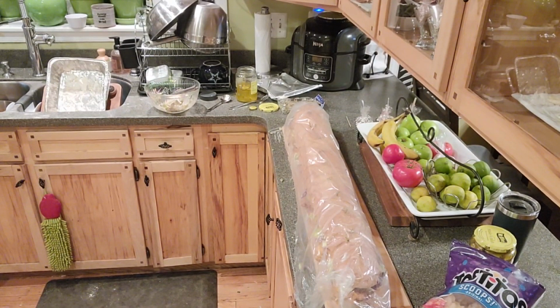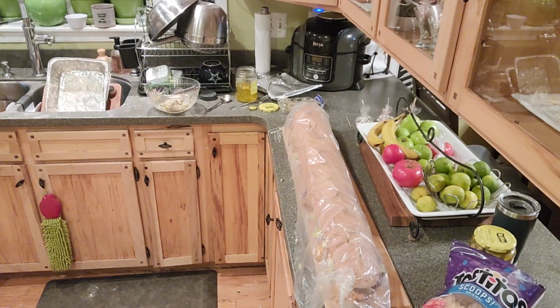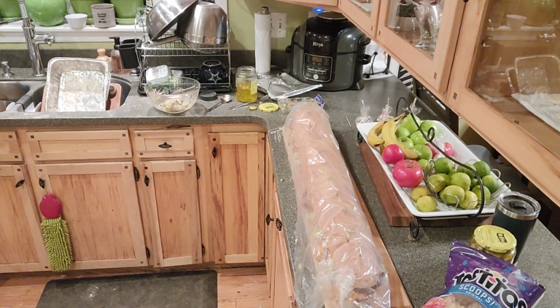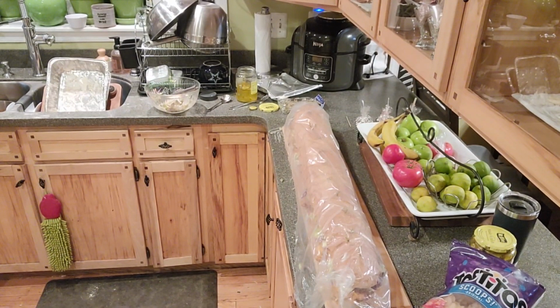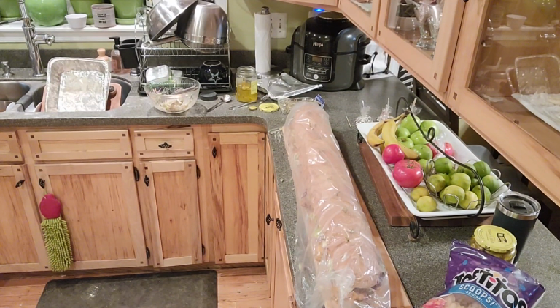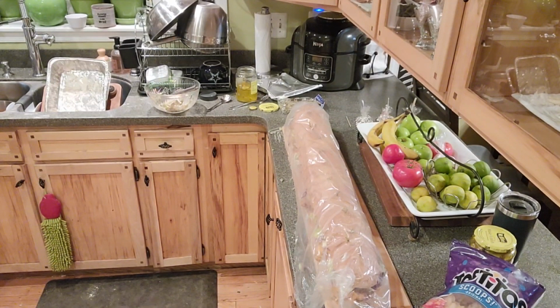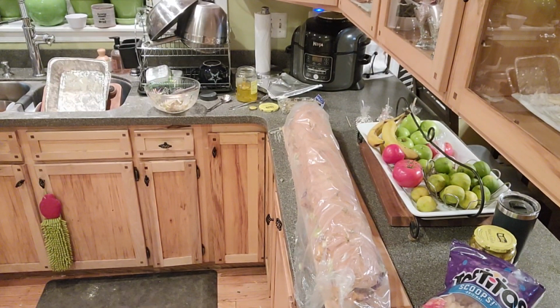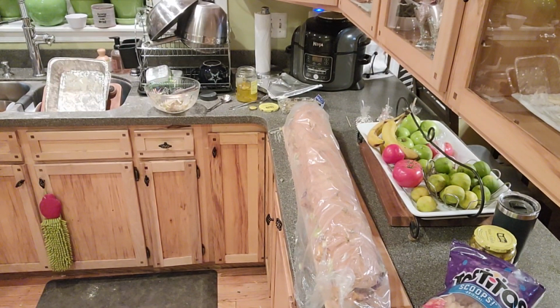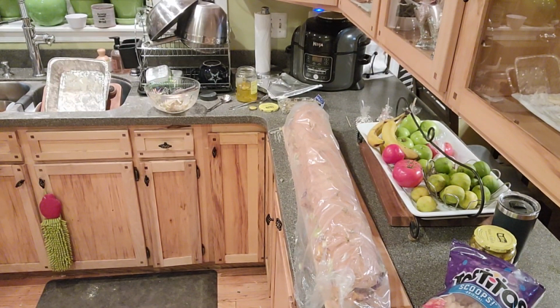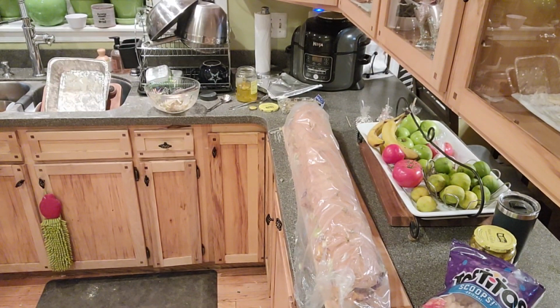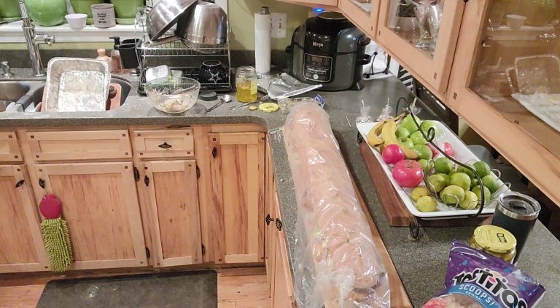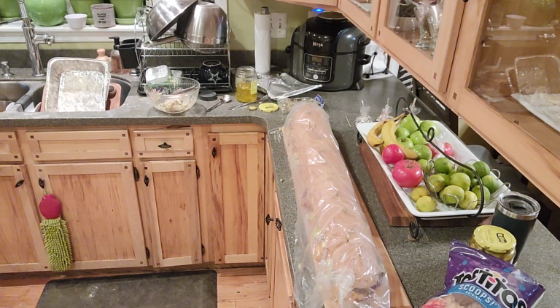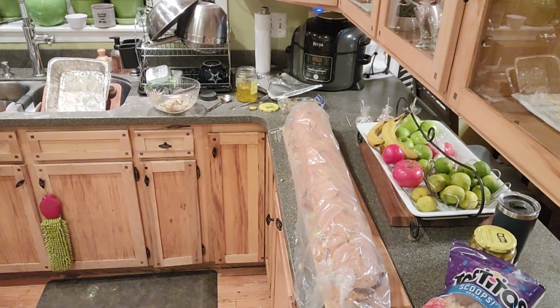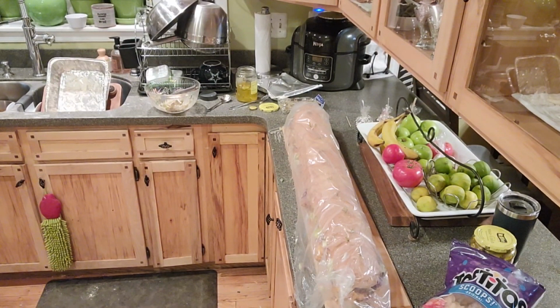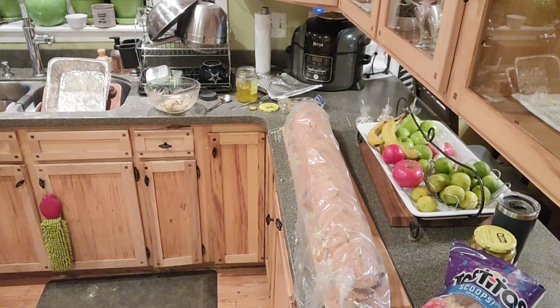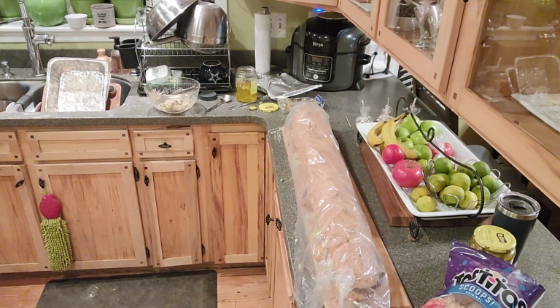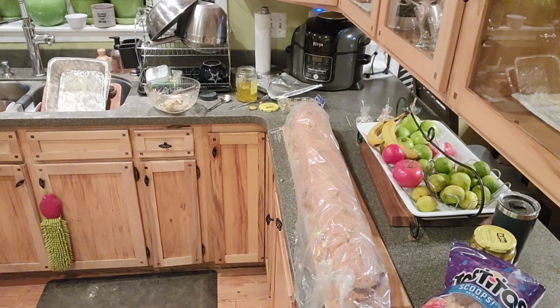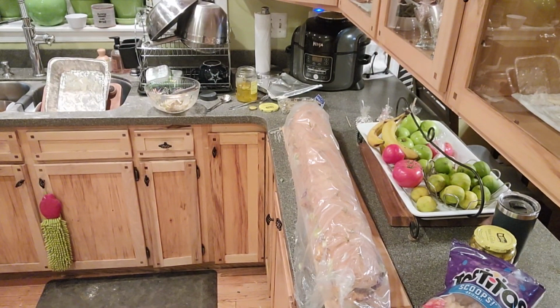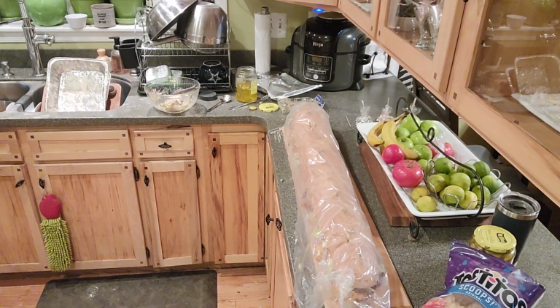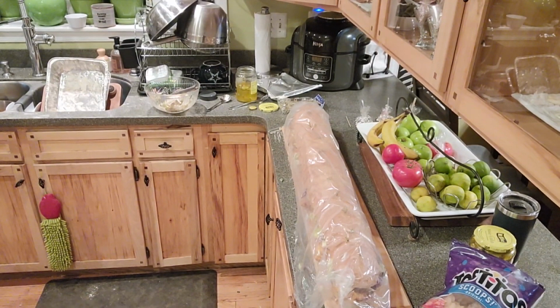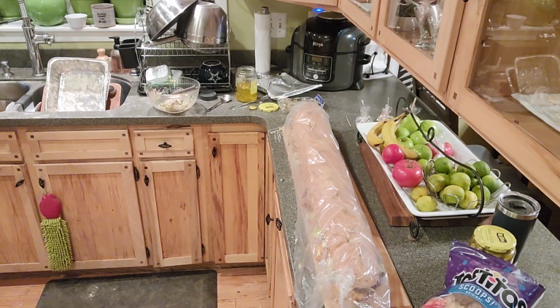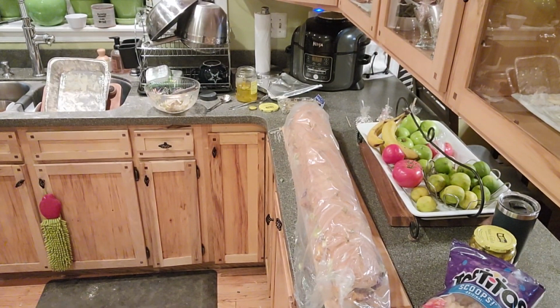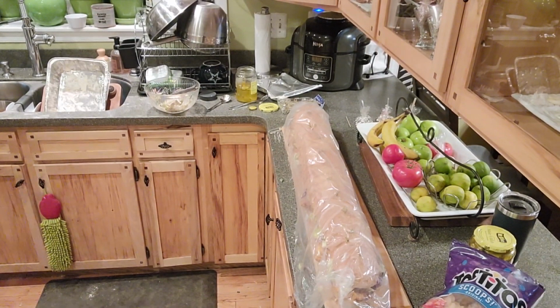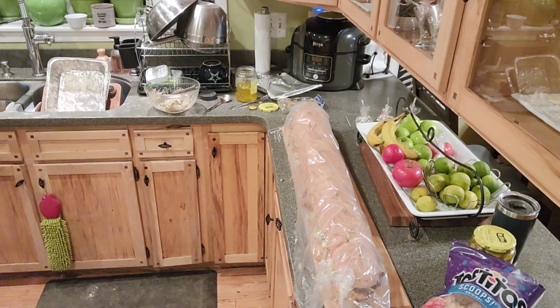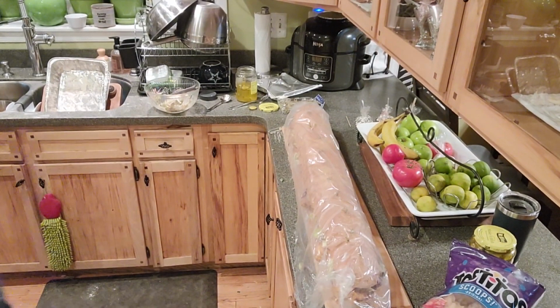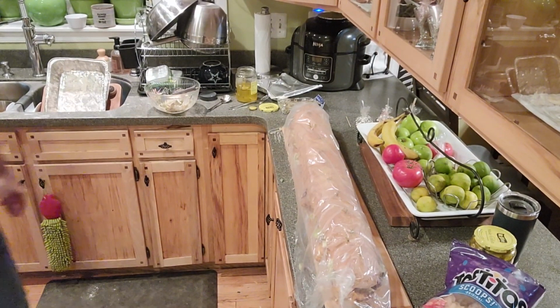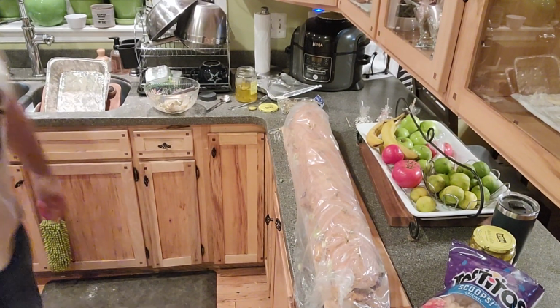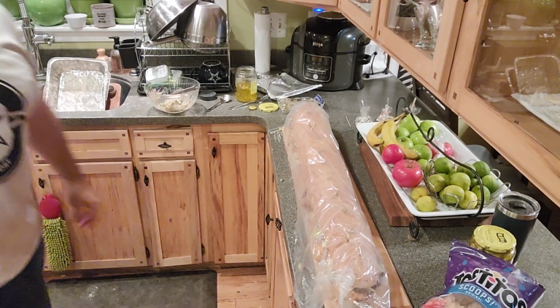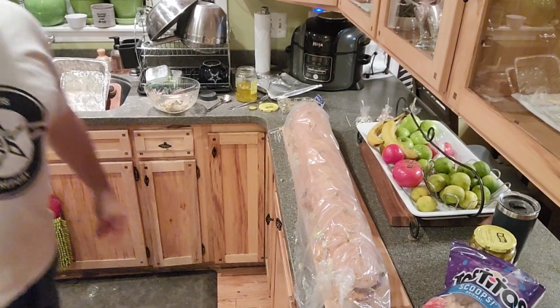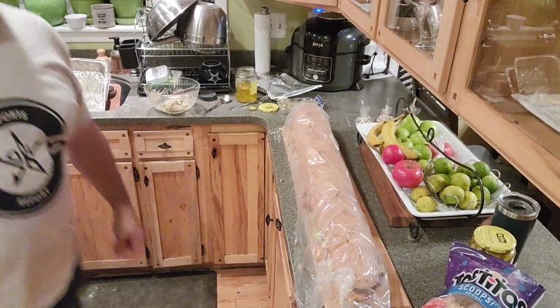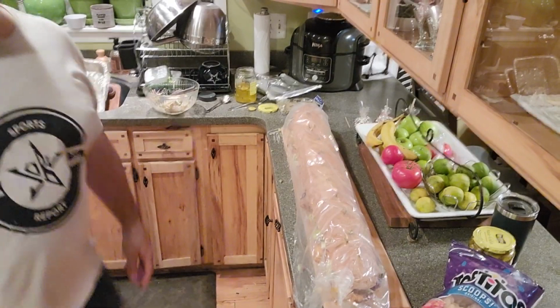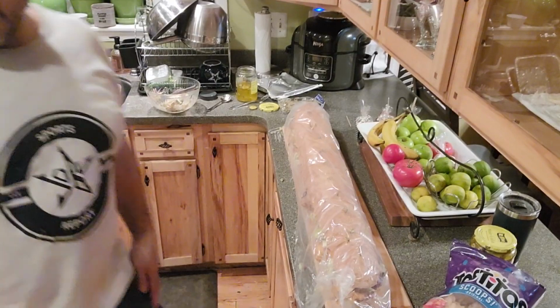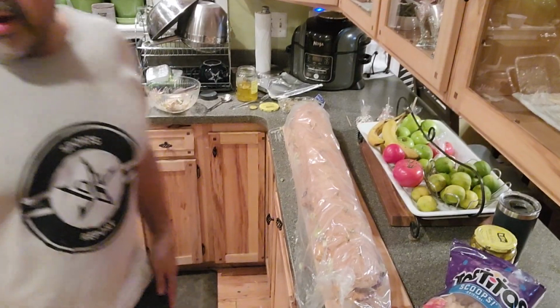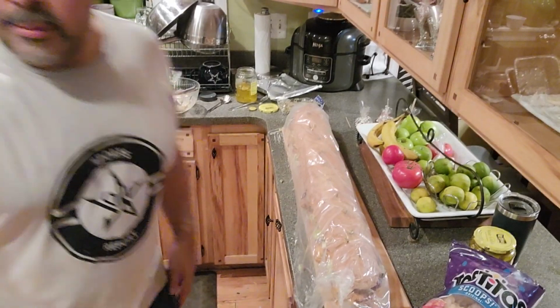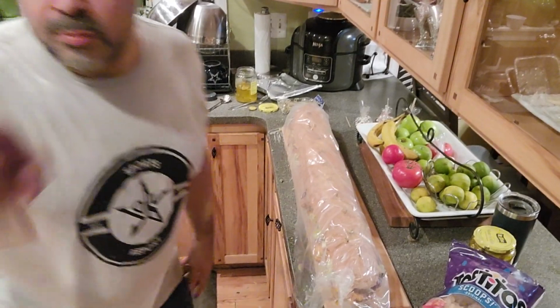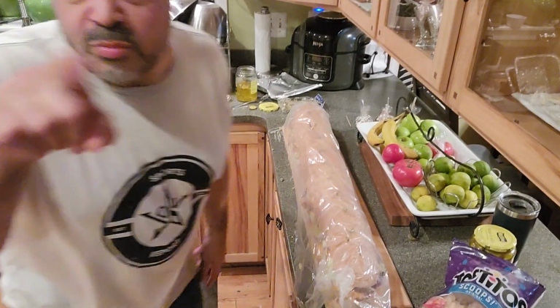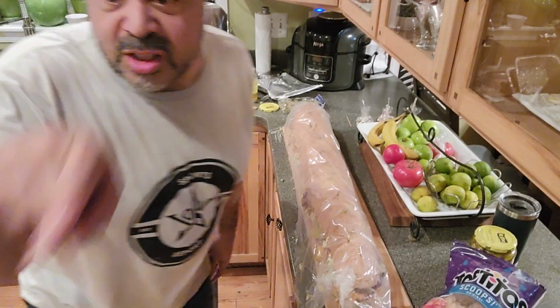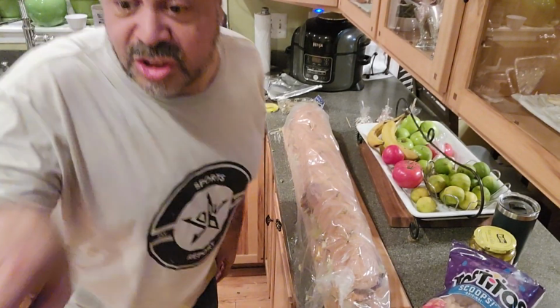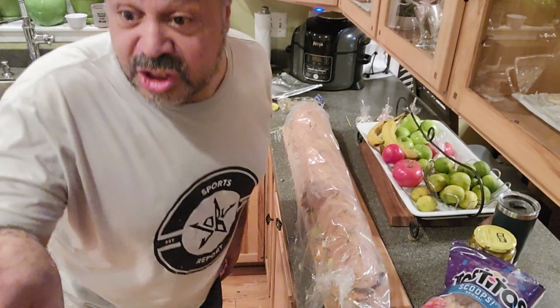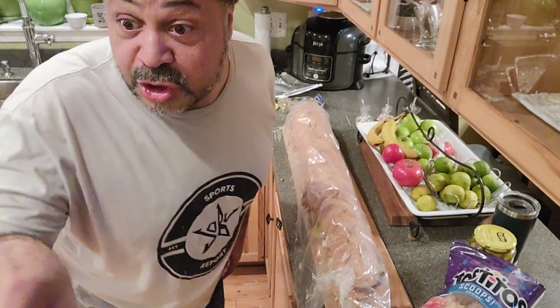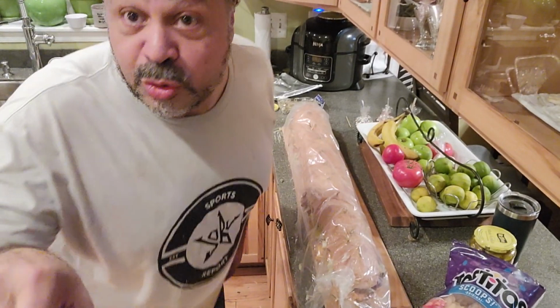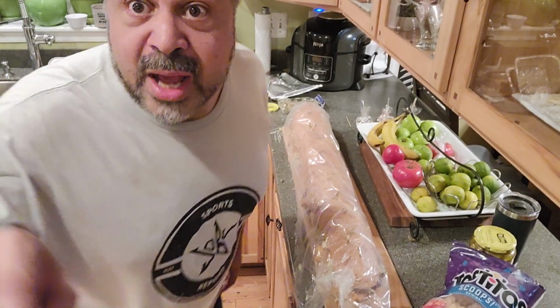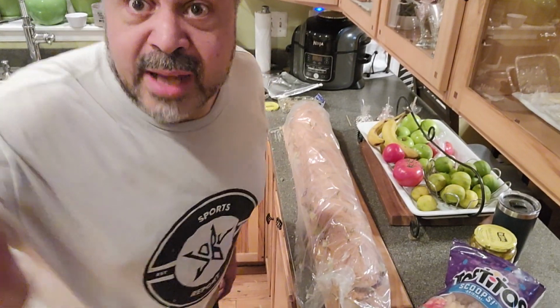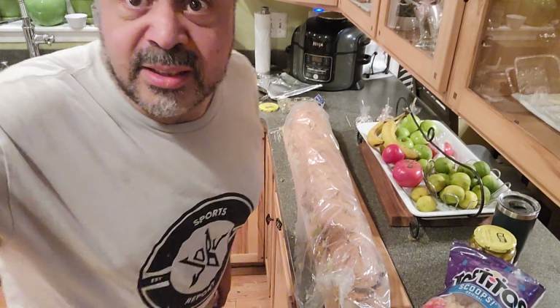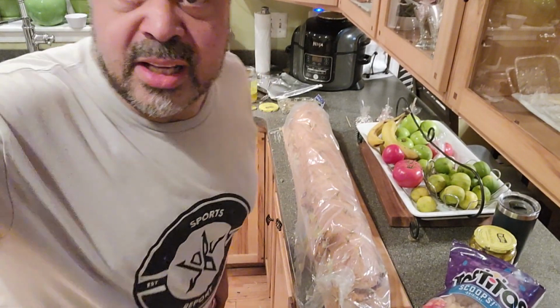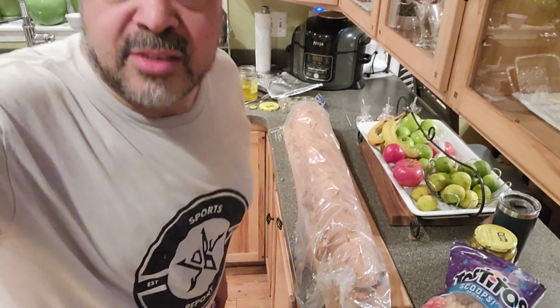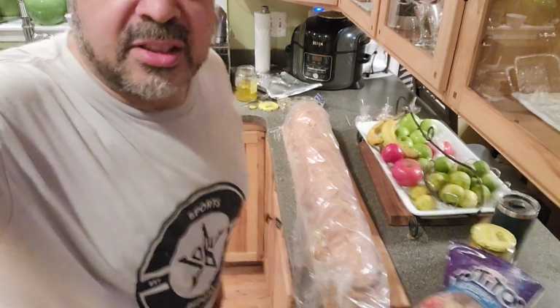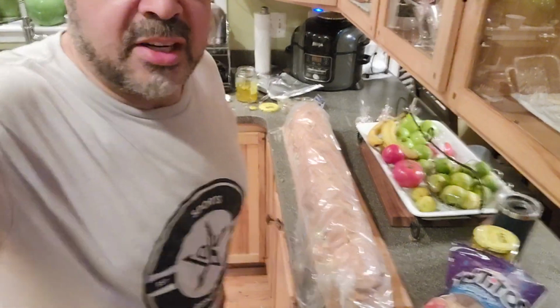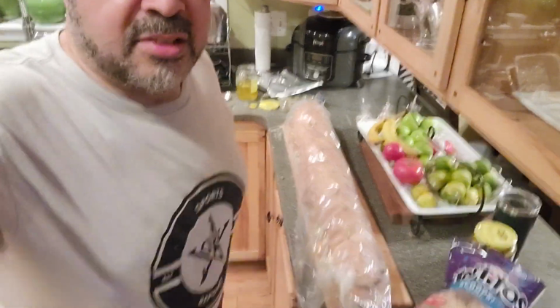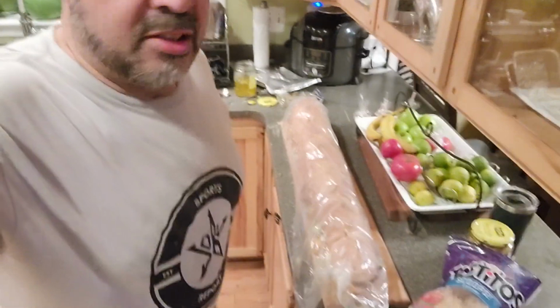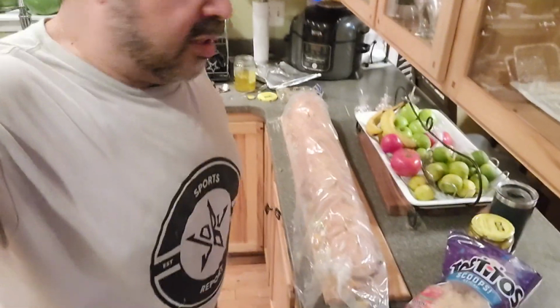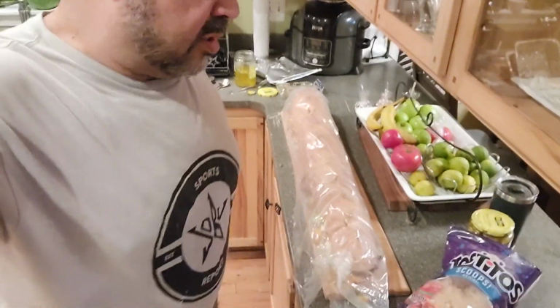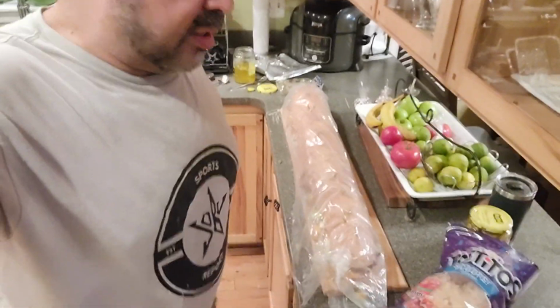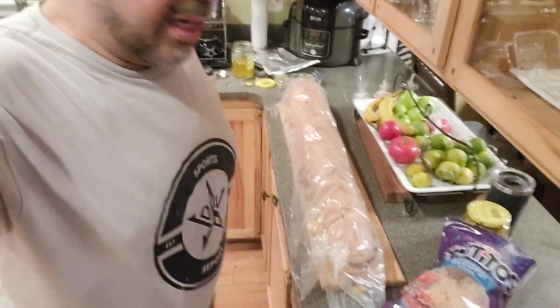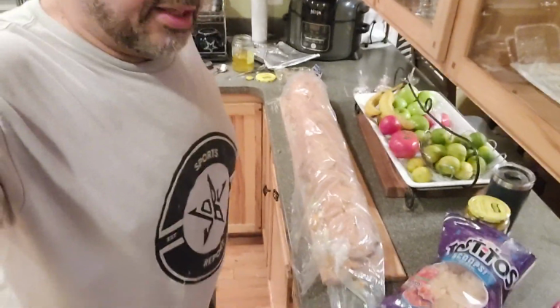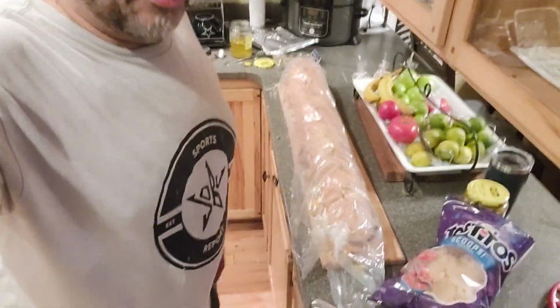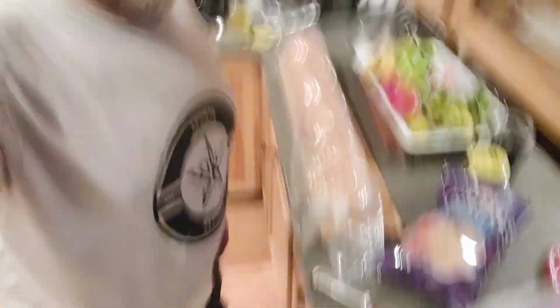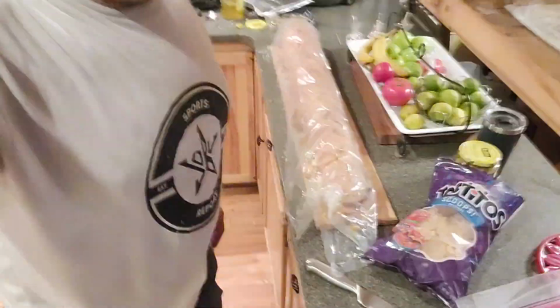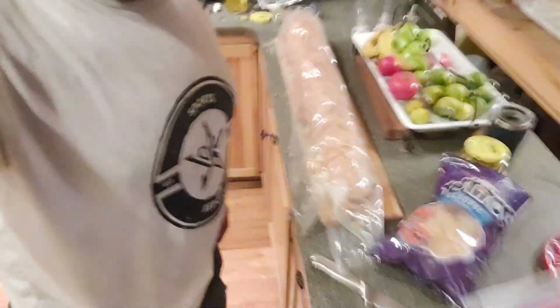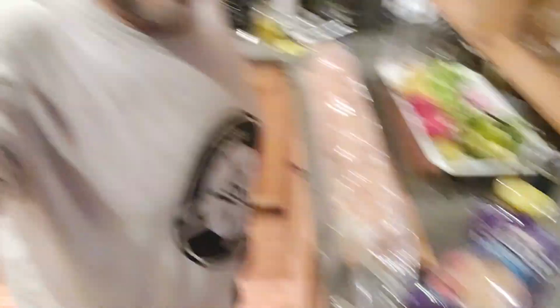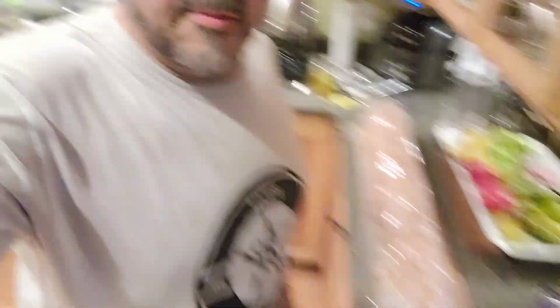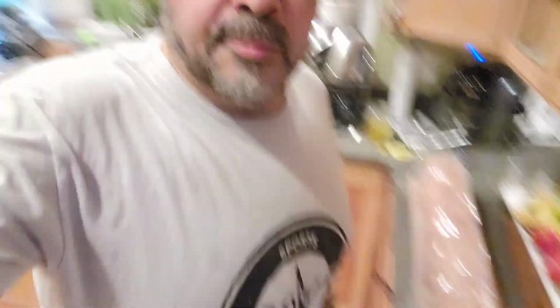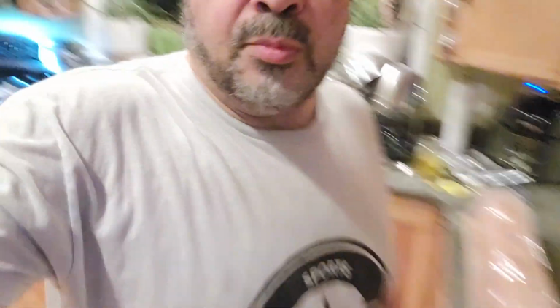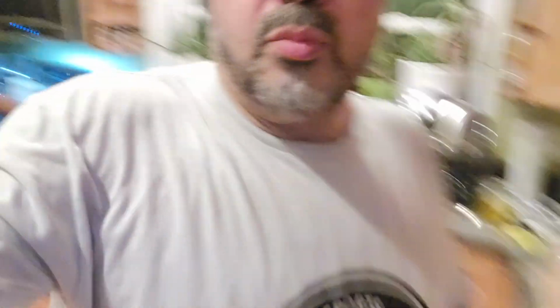I'm going to take the sub on downstairs. See you guys downstairs in just a second. Bye.